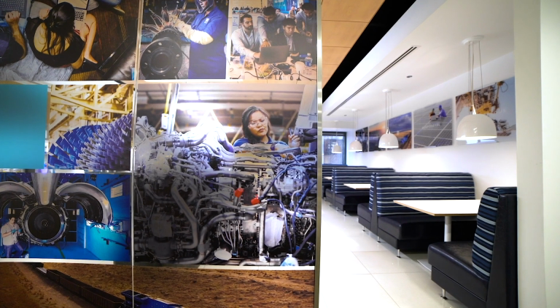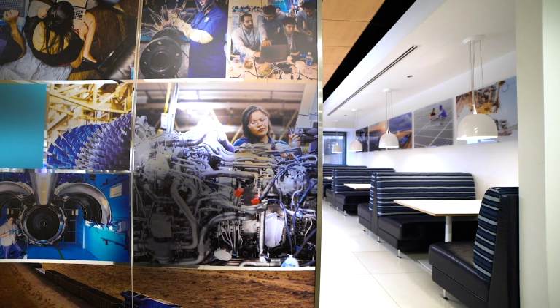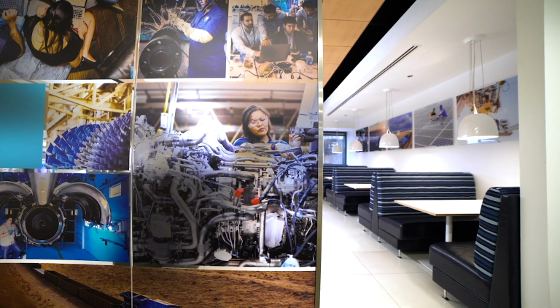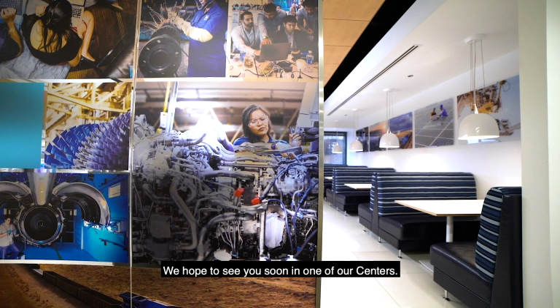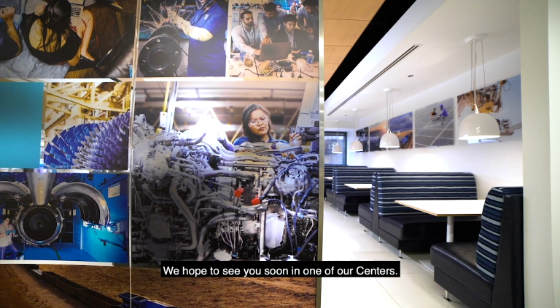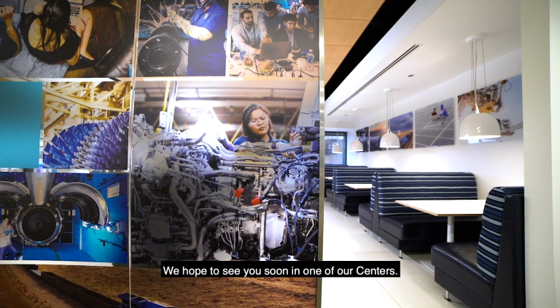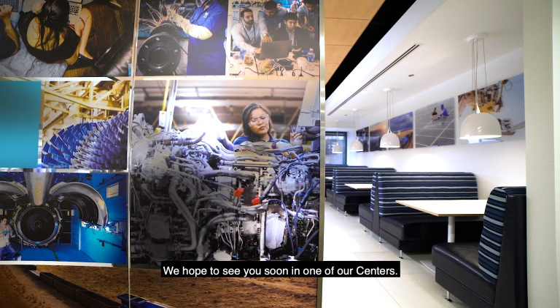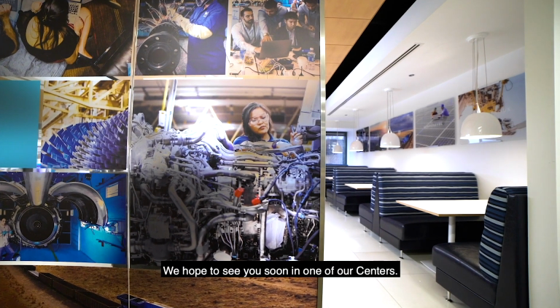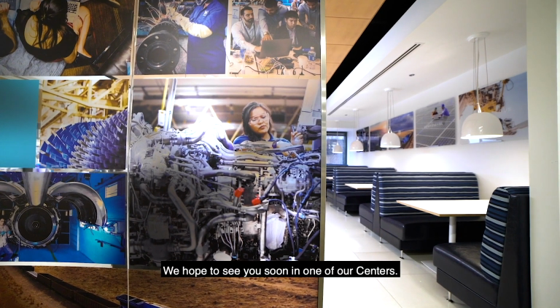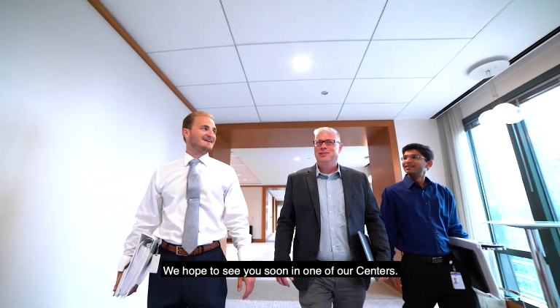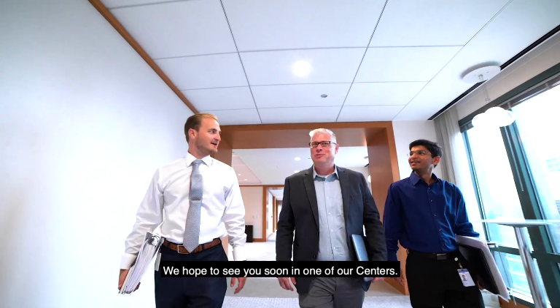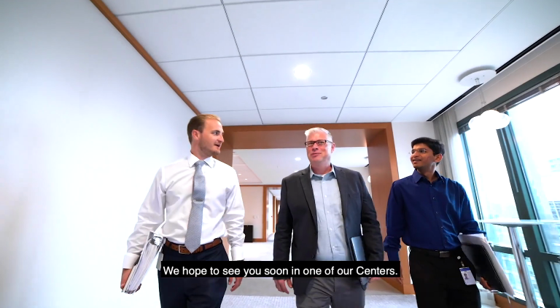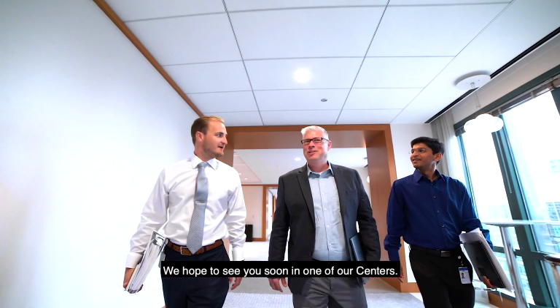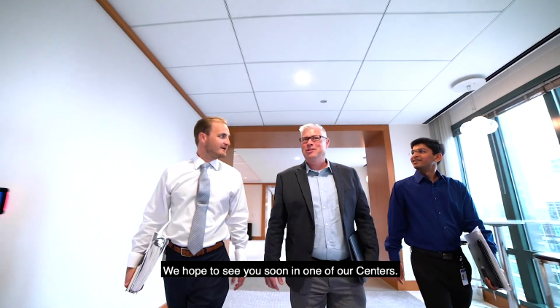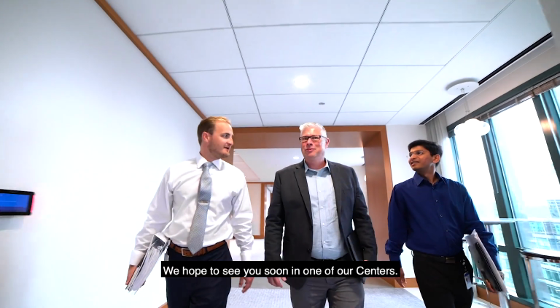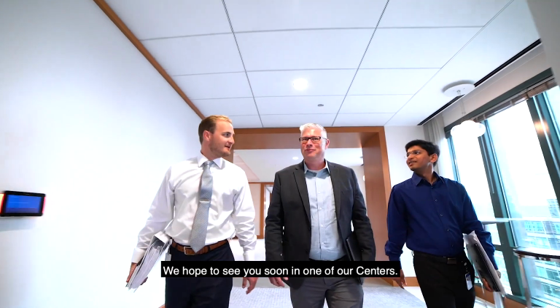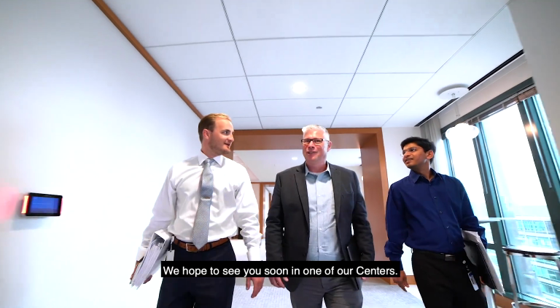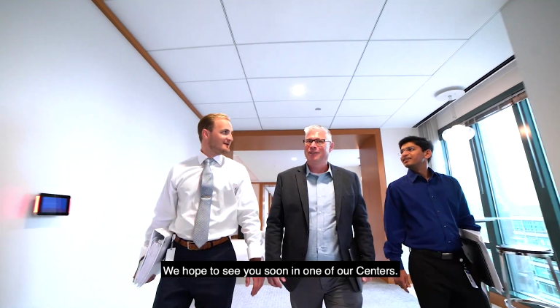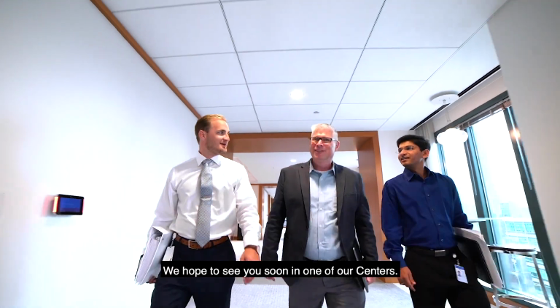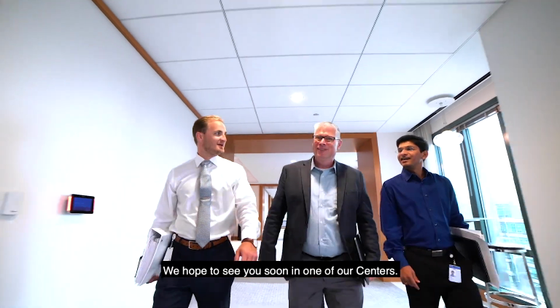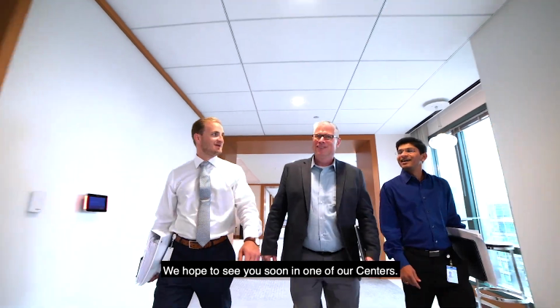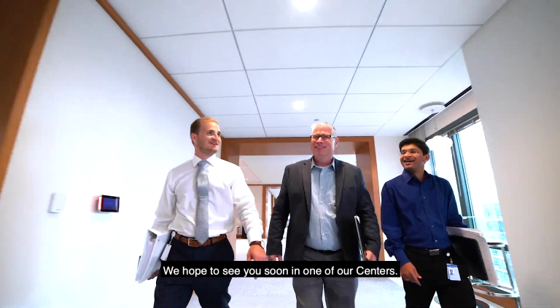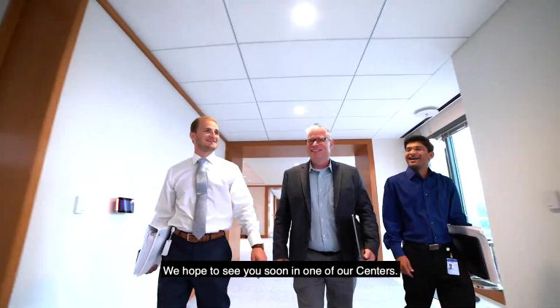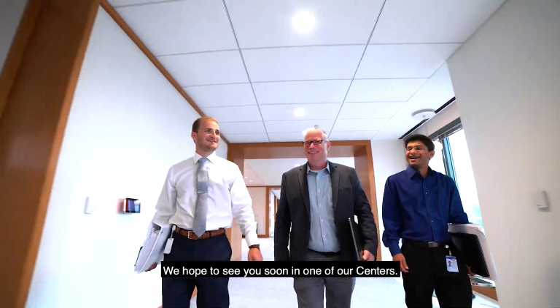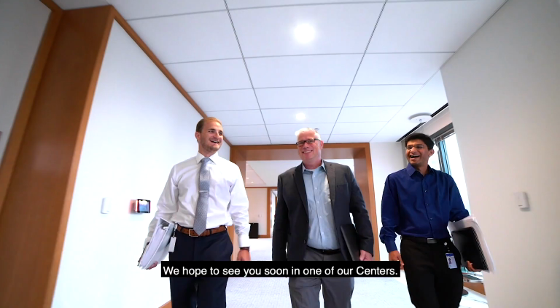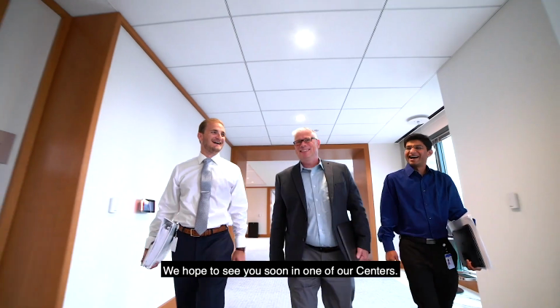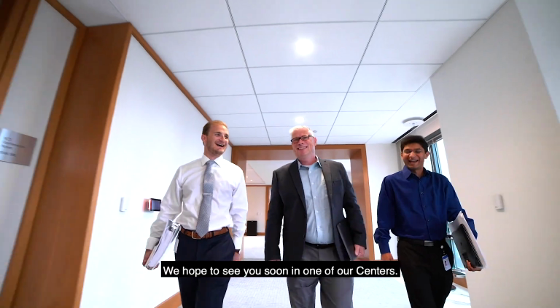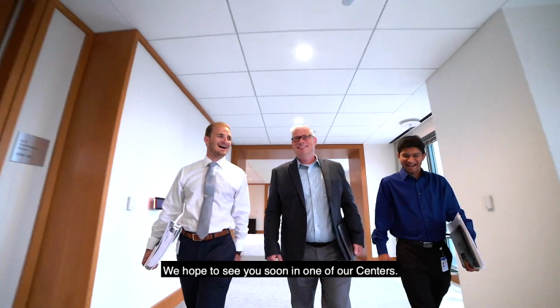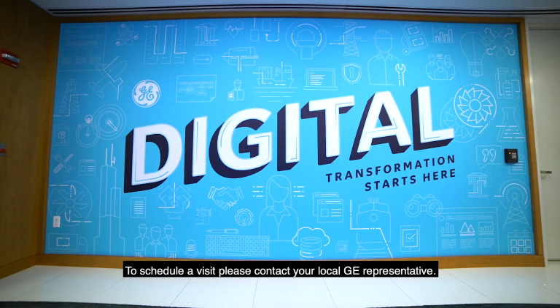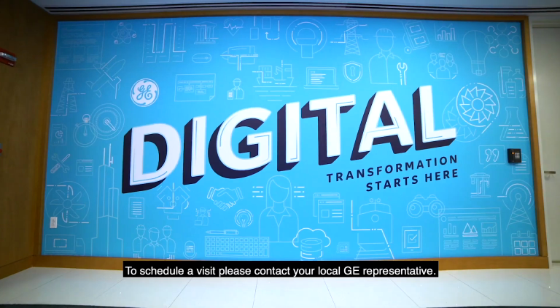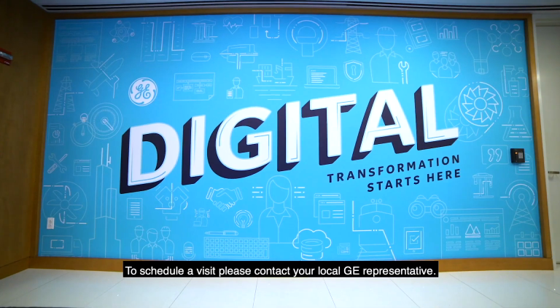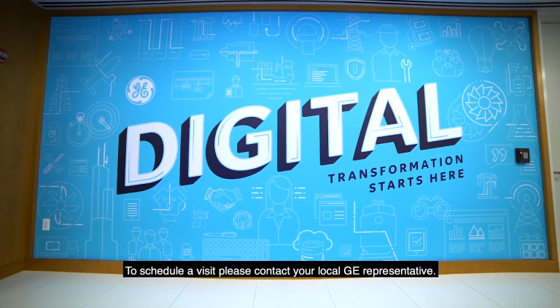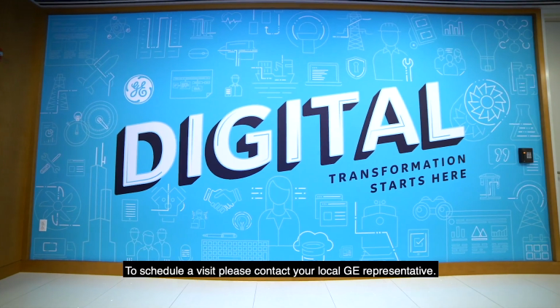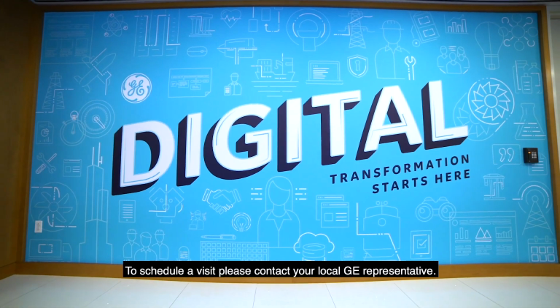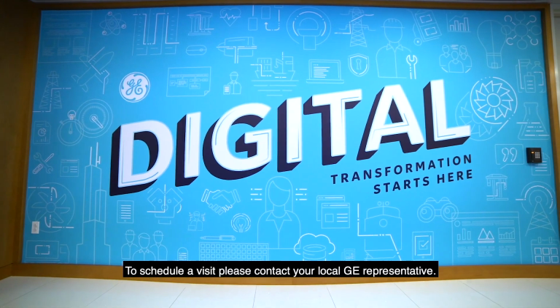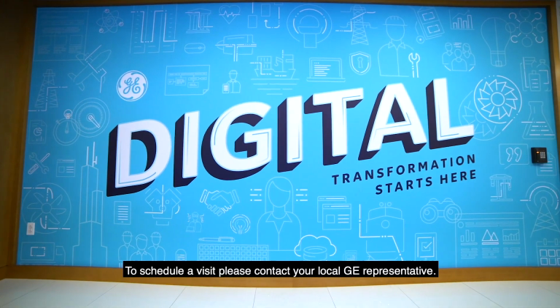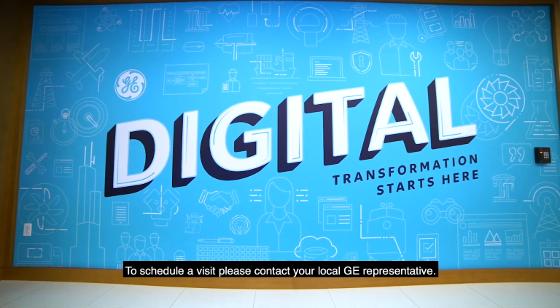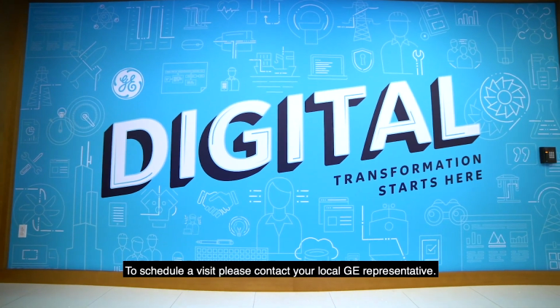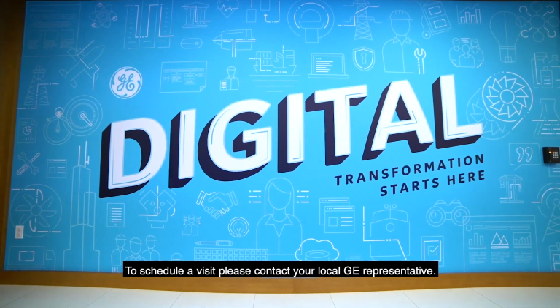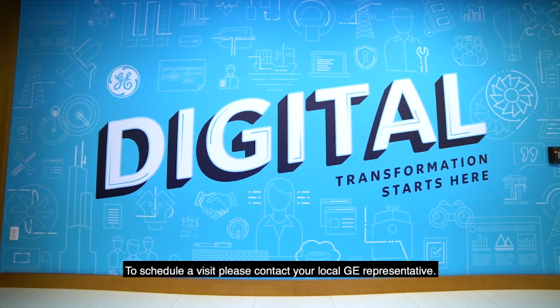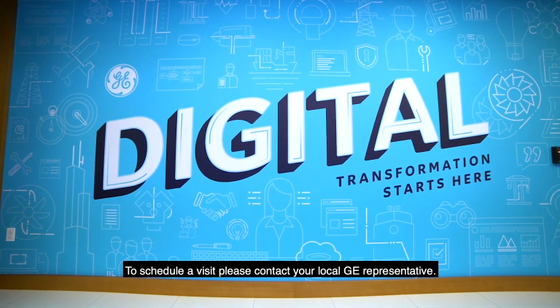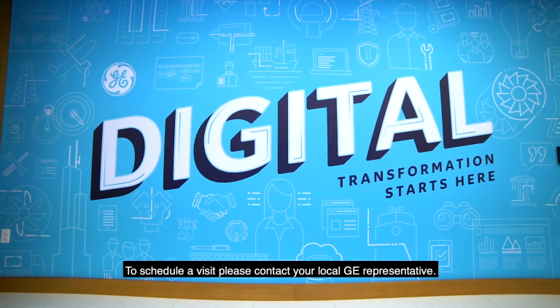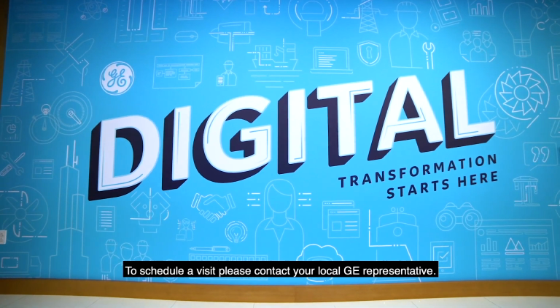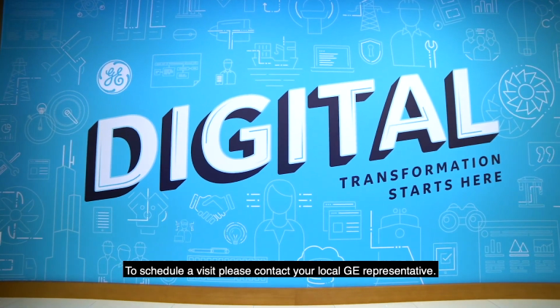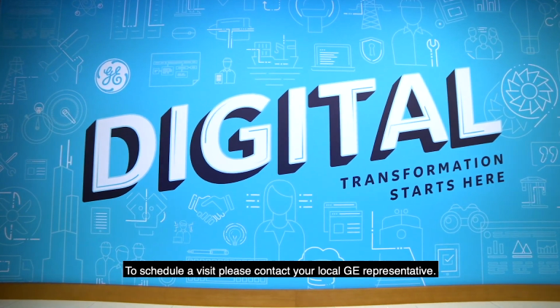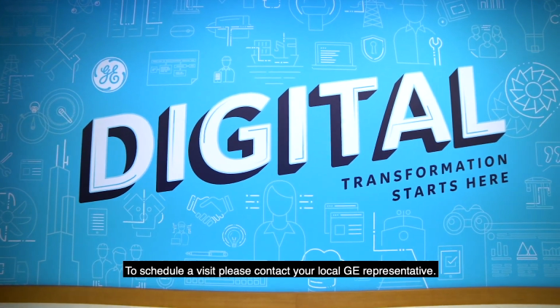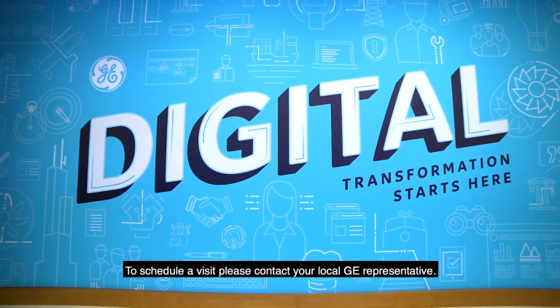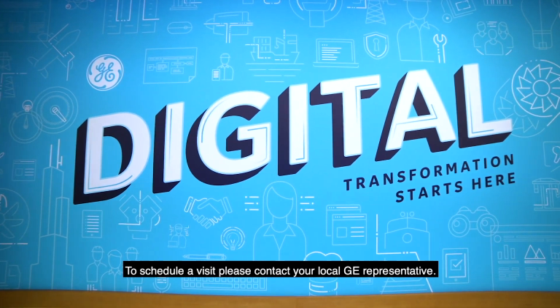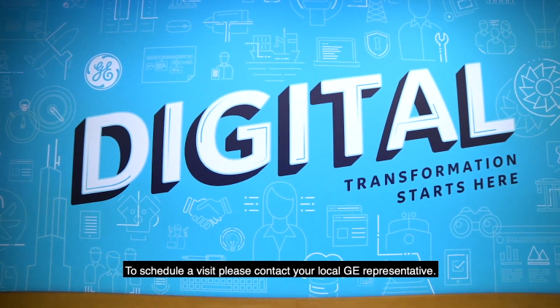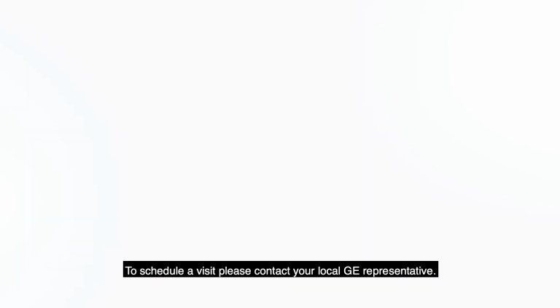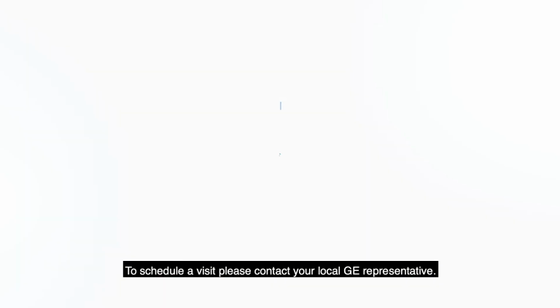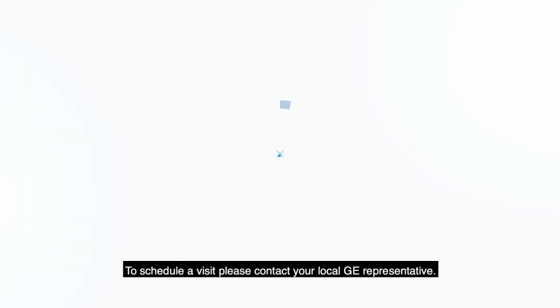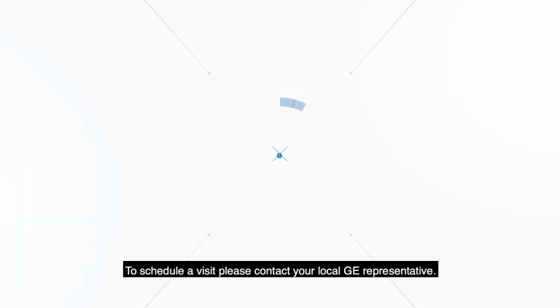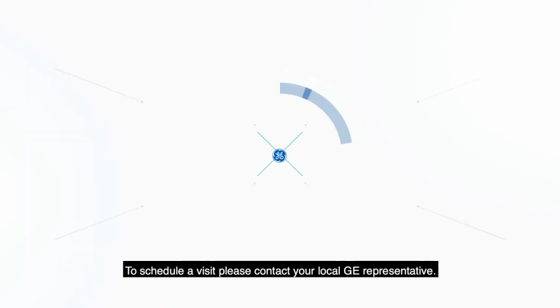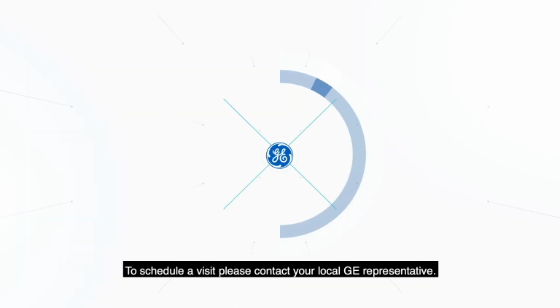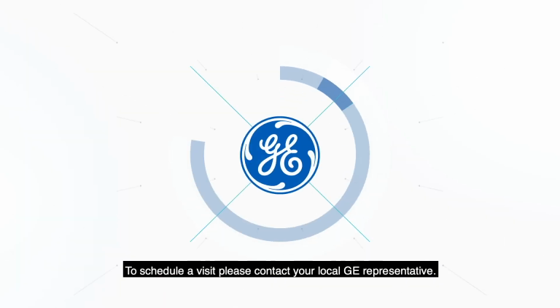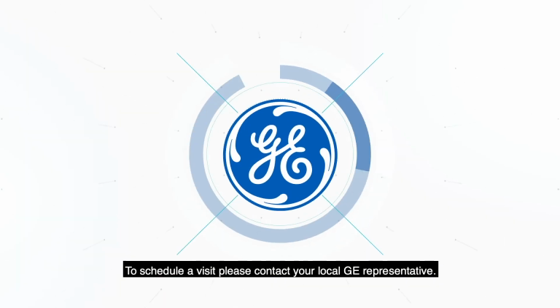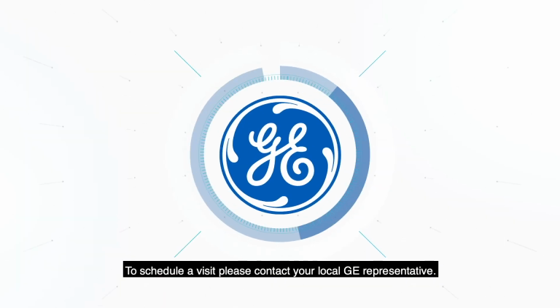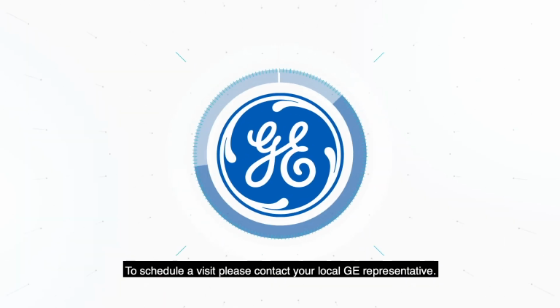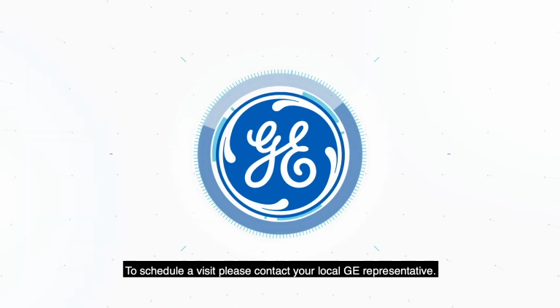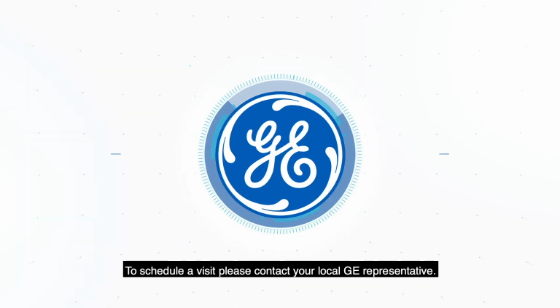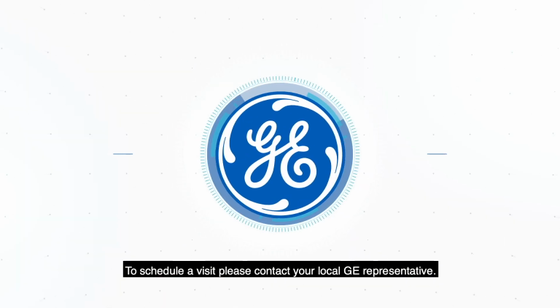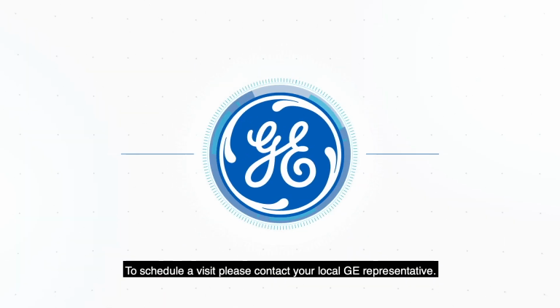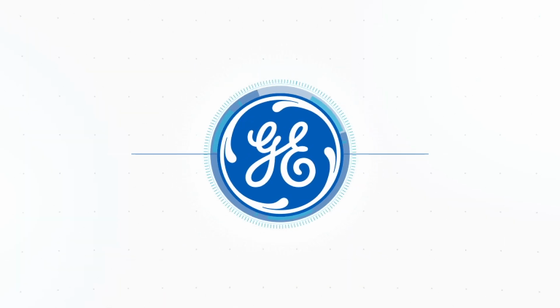We hope to see you soon in one of our centers. To schedule a visit, please contact your local GE representative.